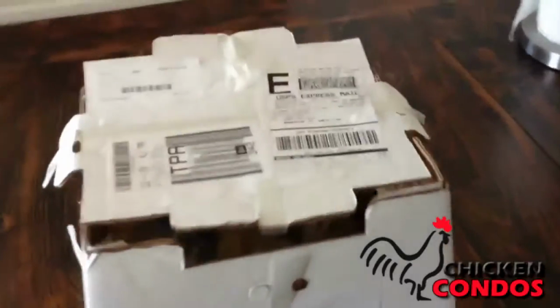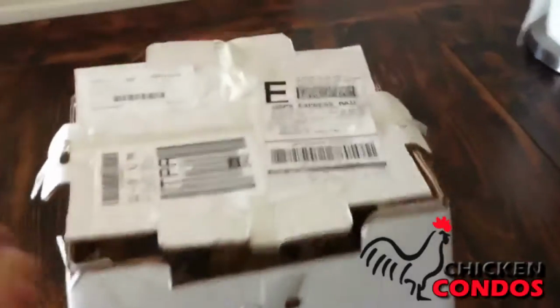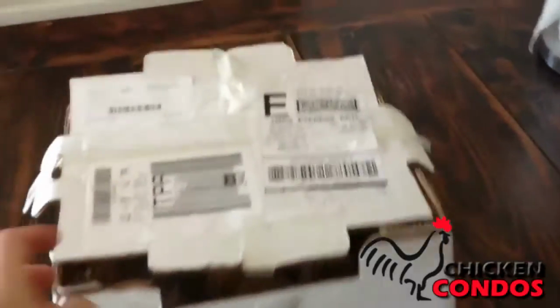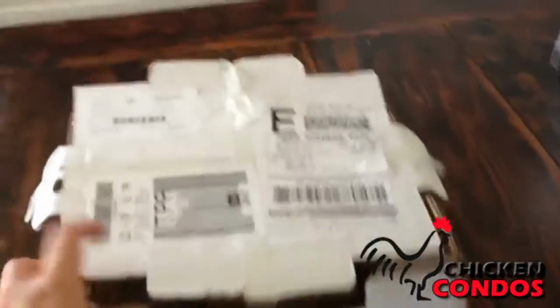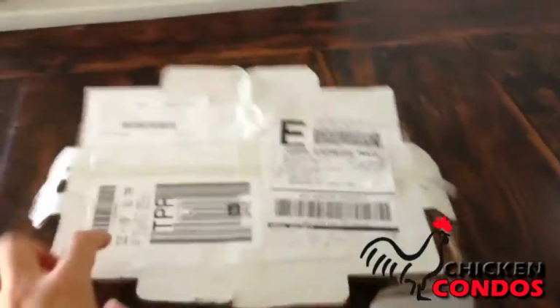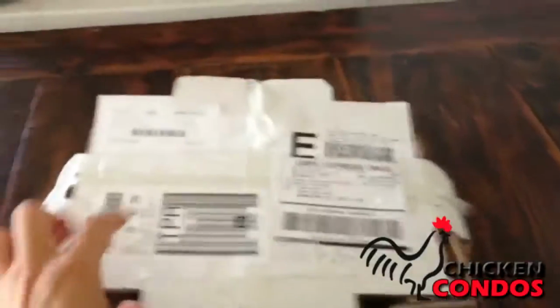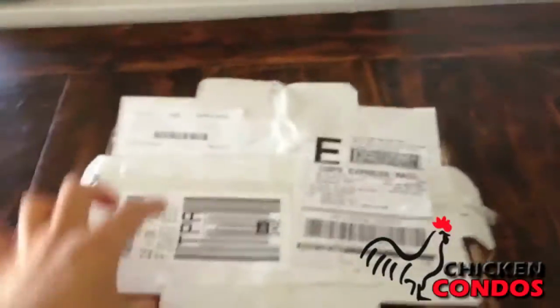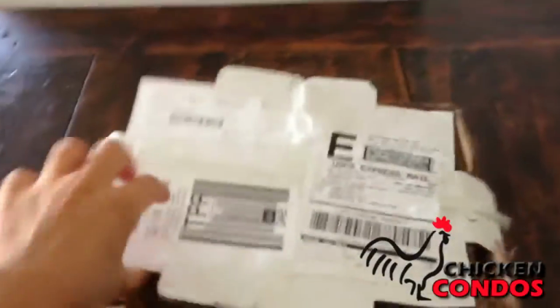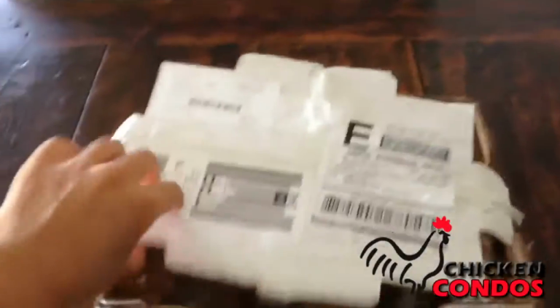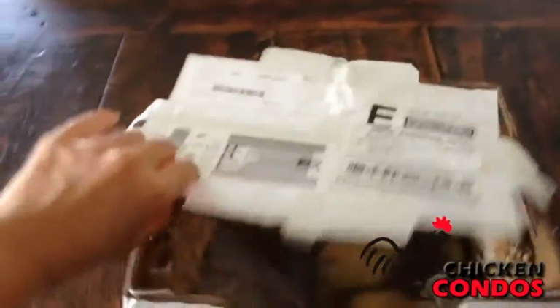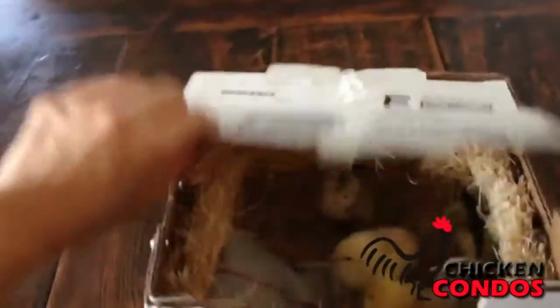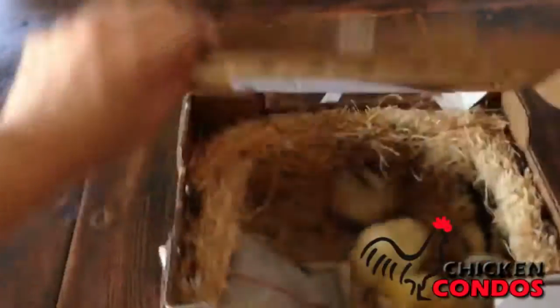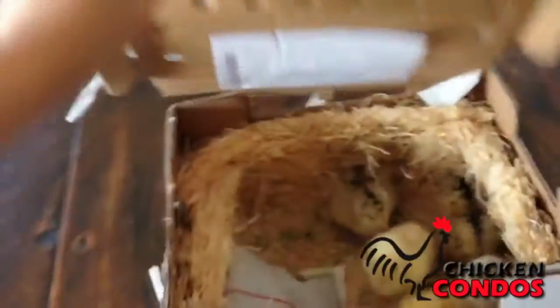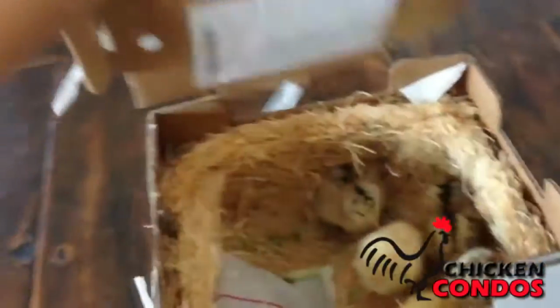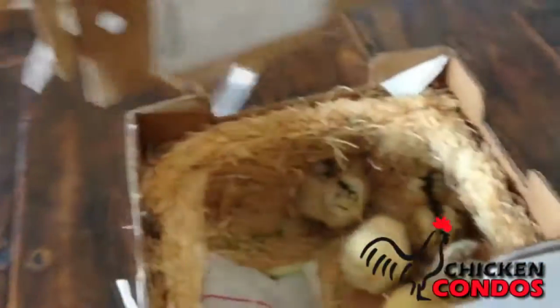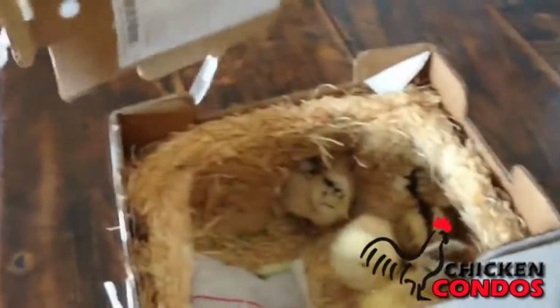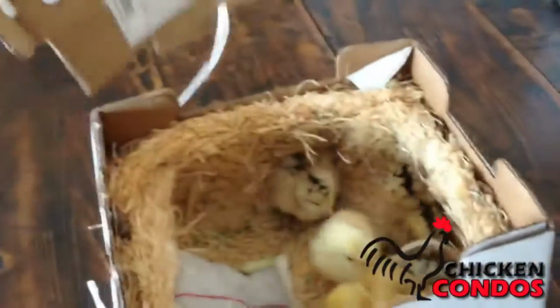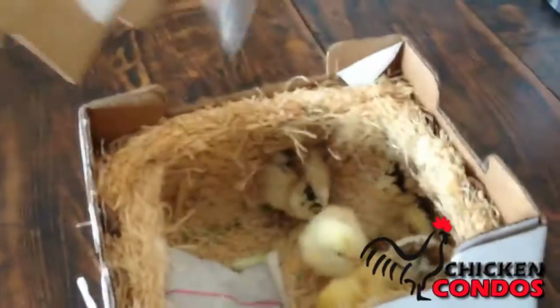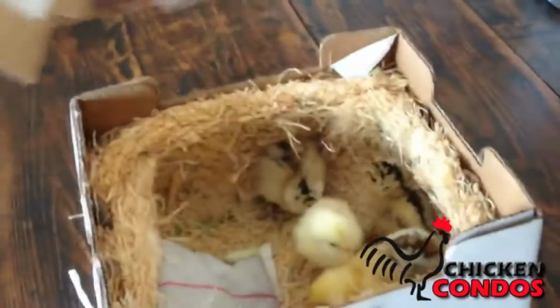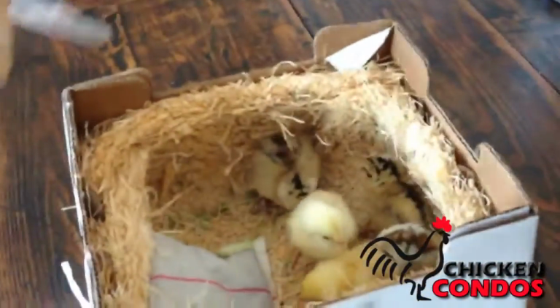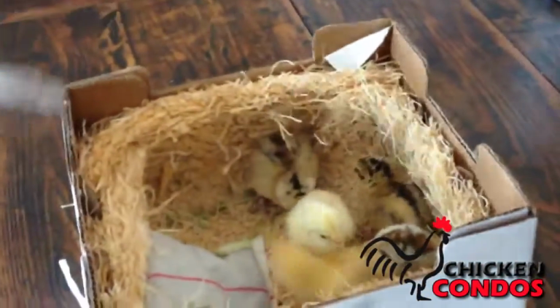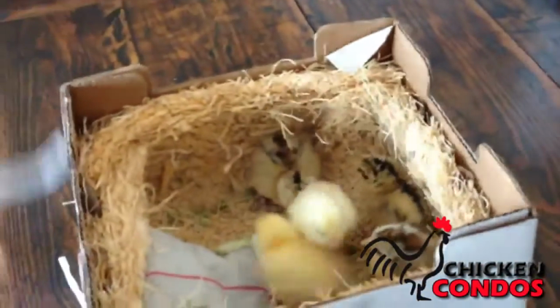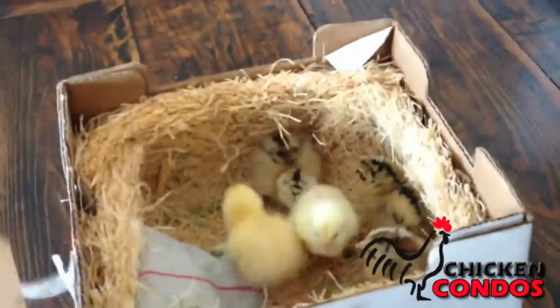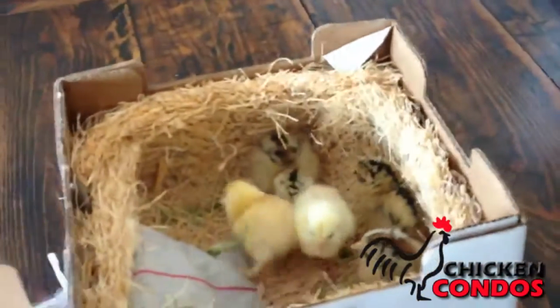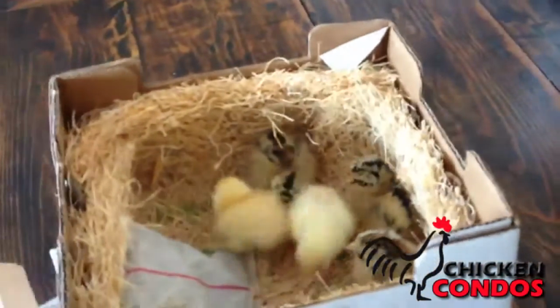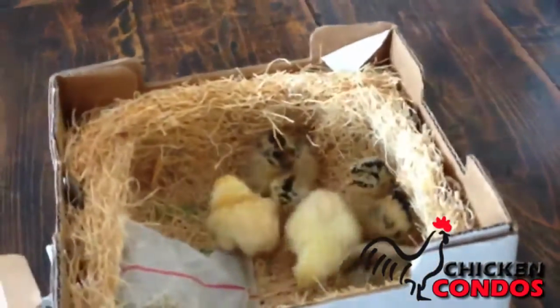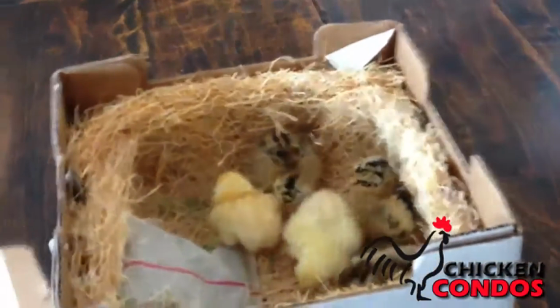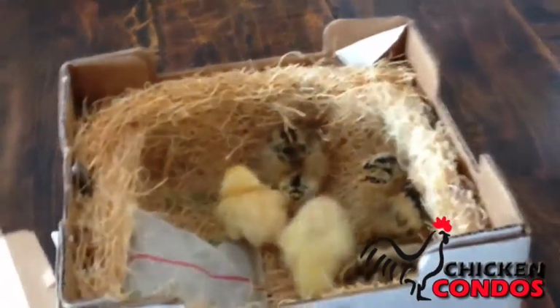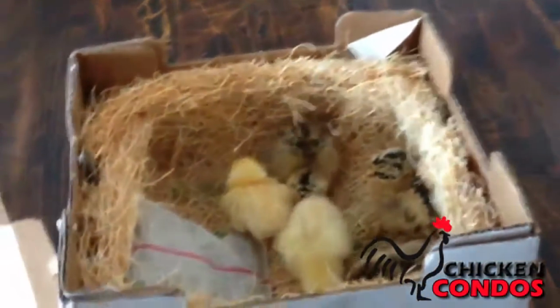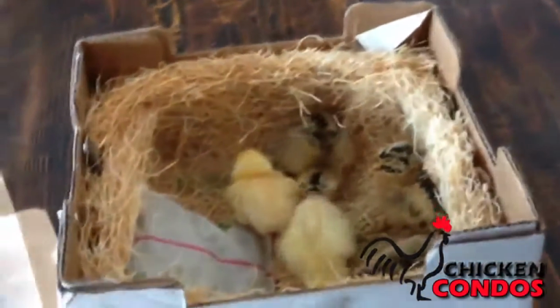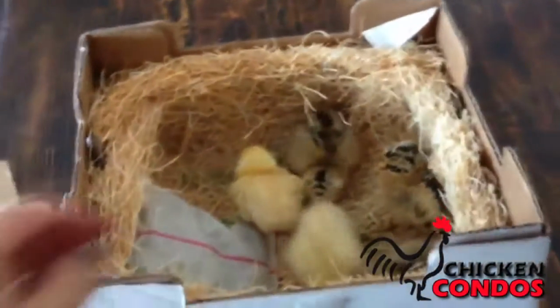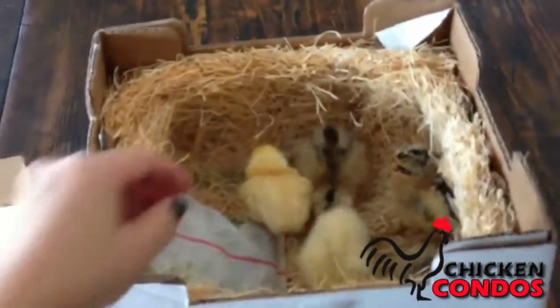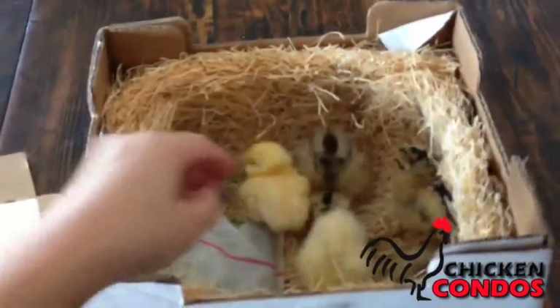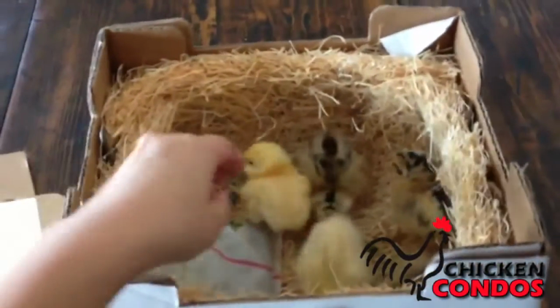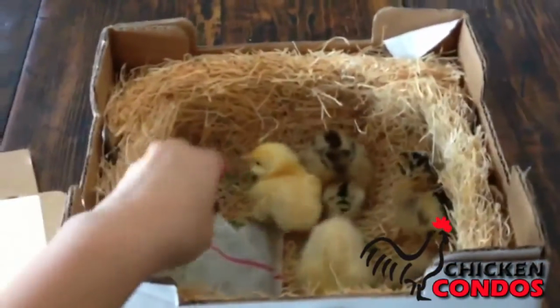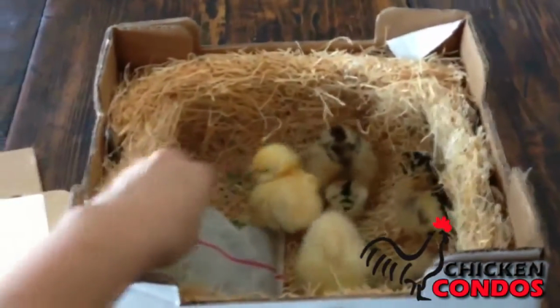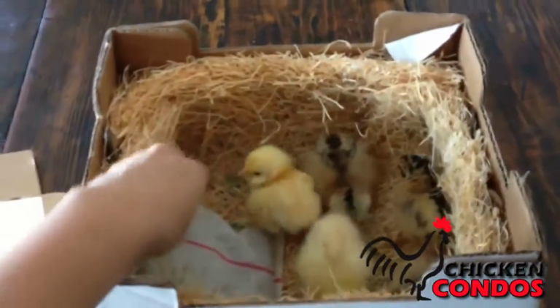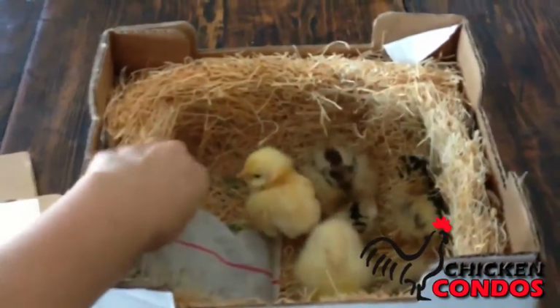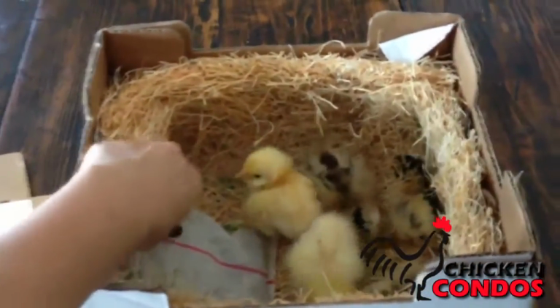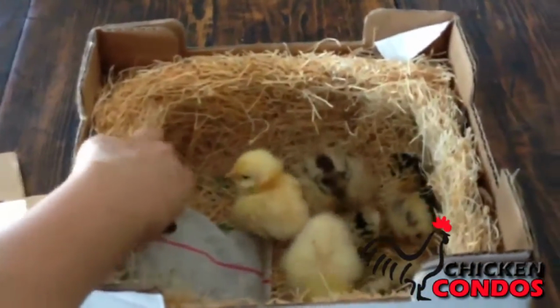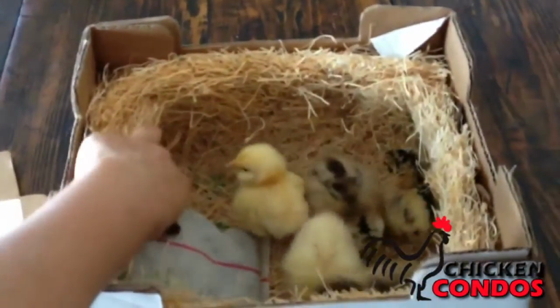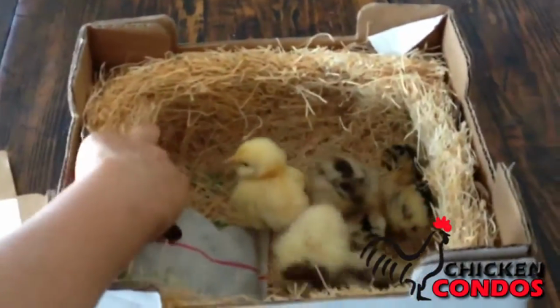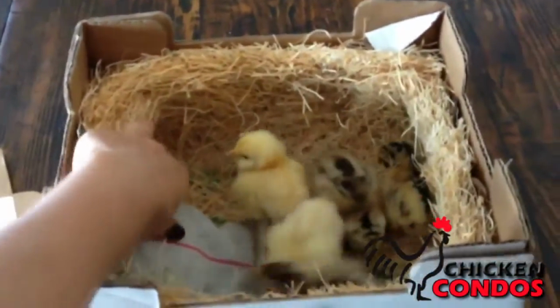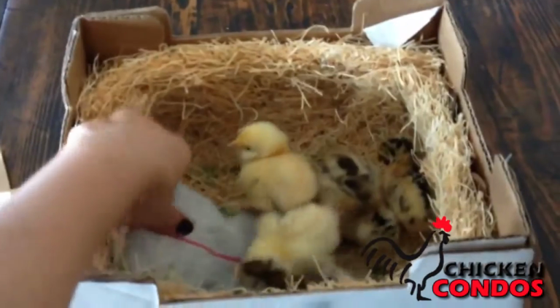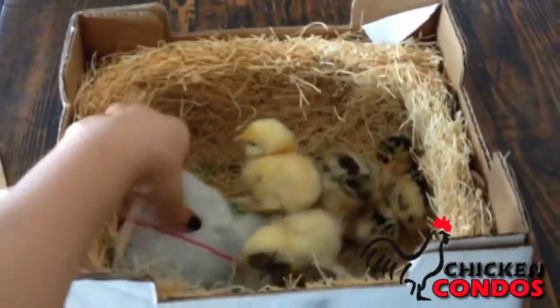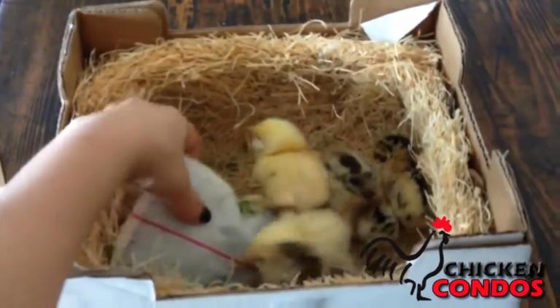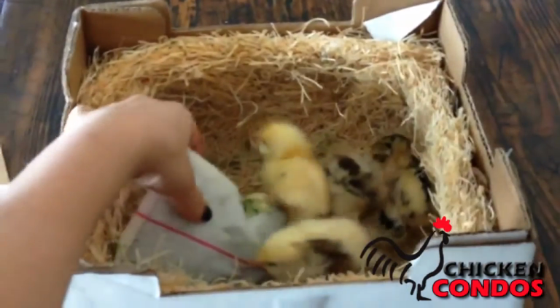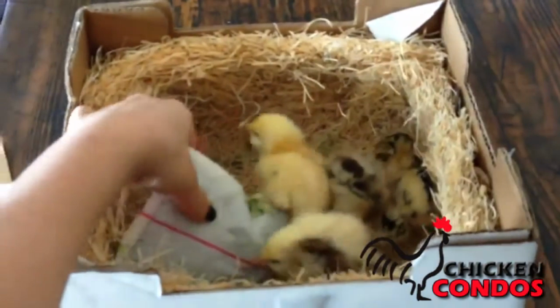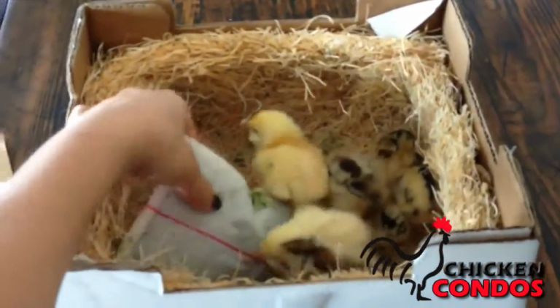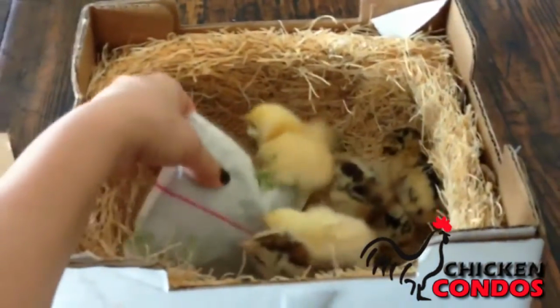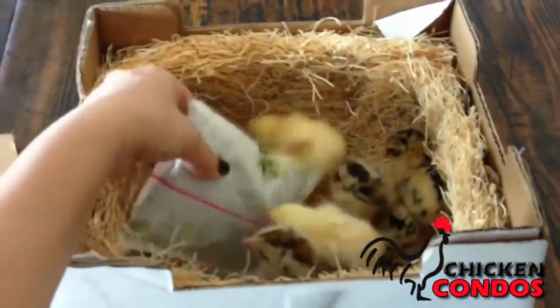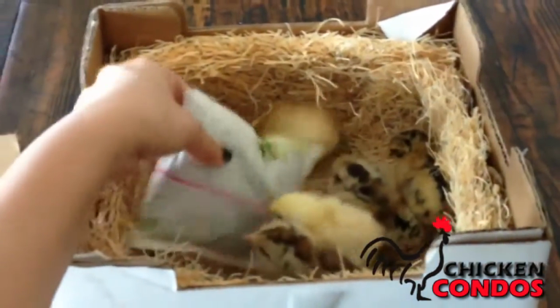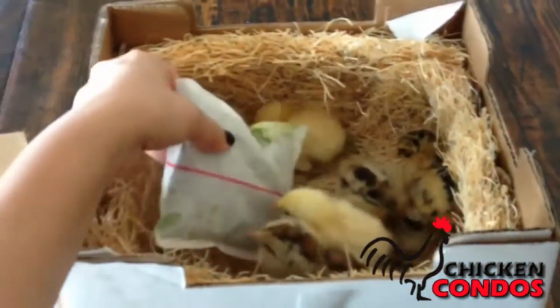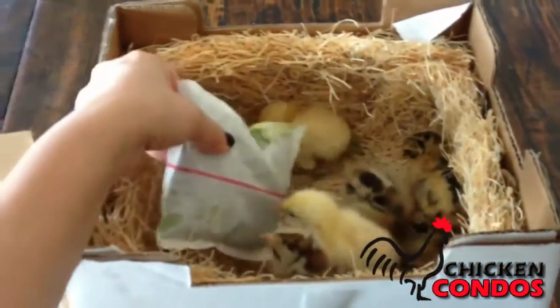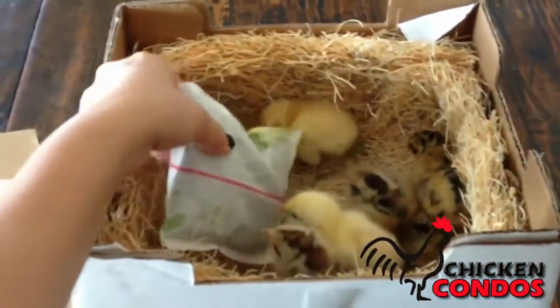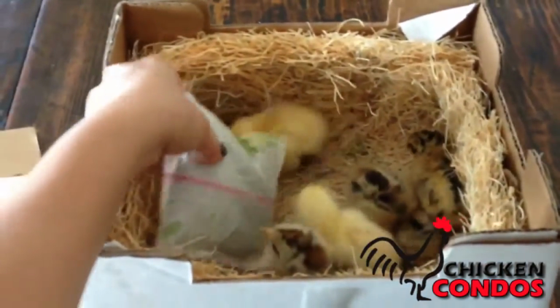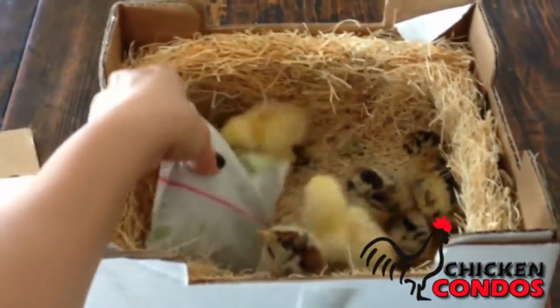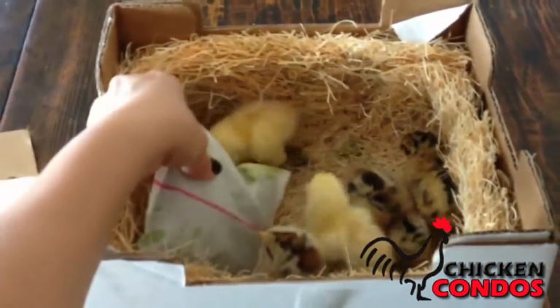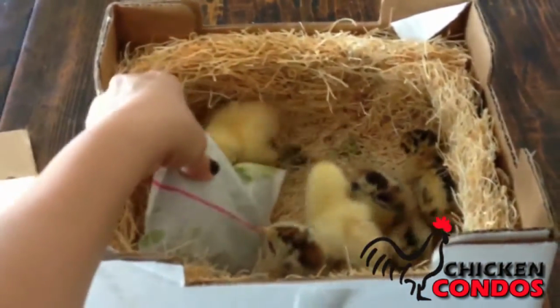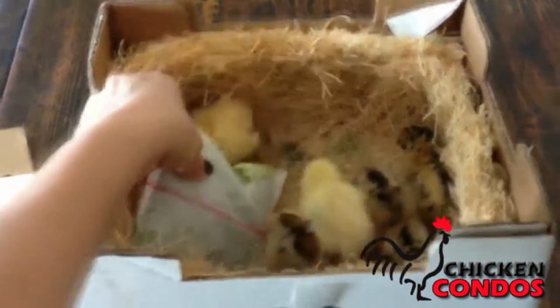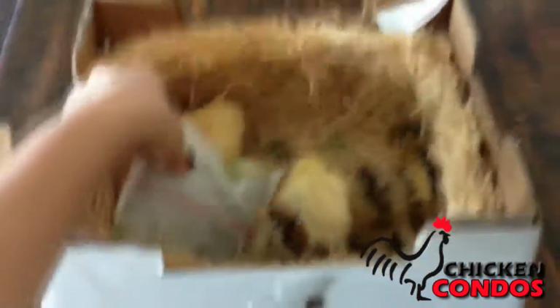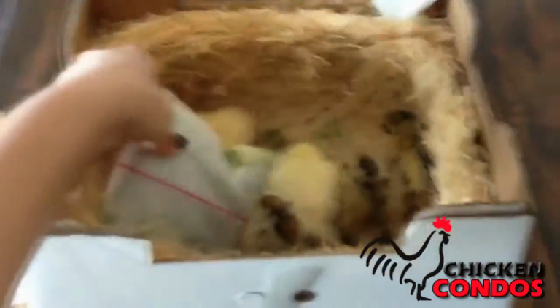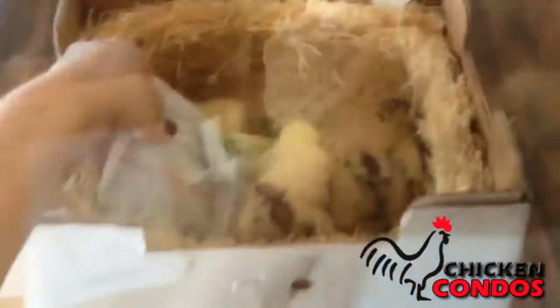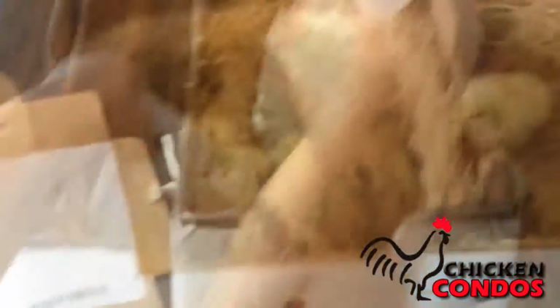Our Plus Chickens option makes it easy to order the chickens you want. You select the number, breed, and age of chickens you would like to purchase.